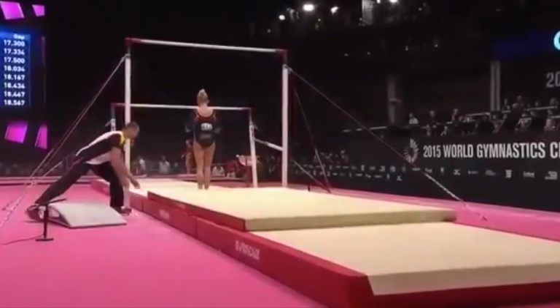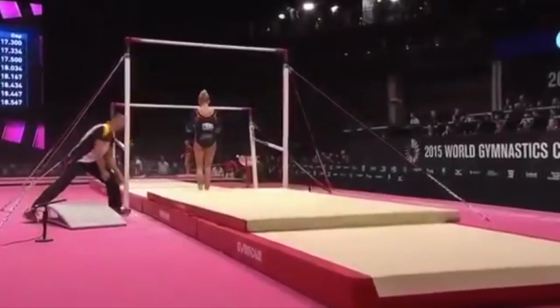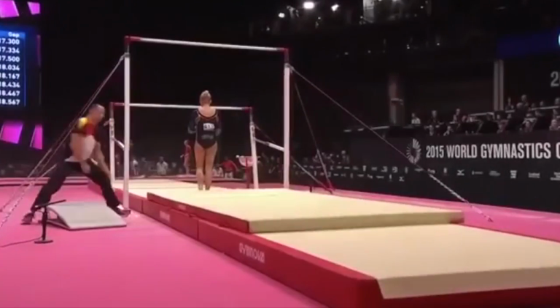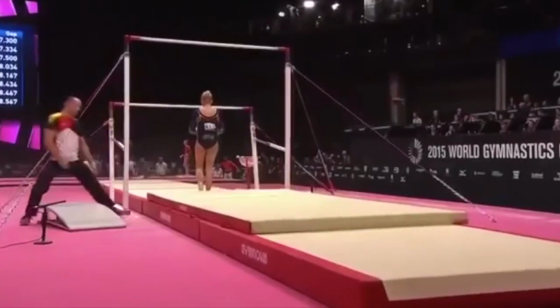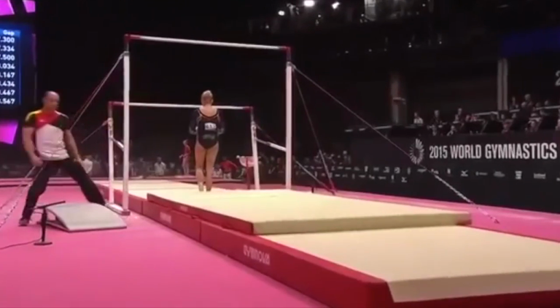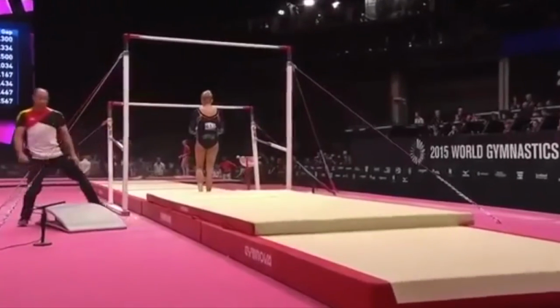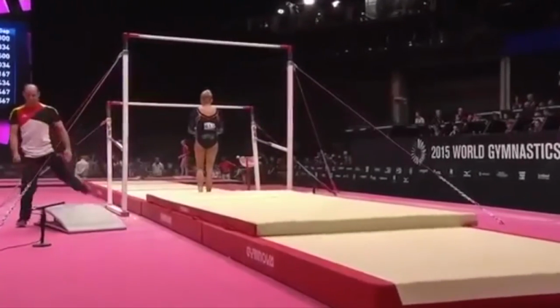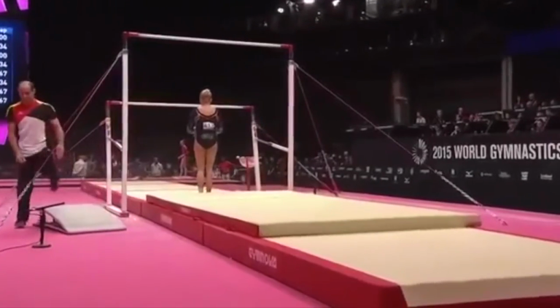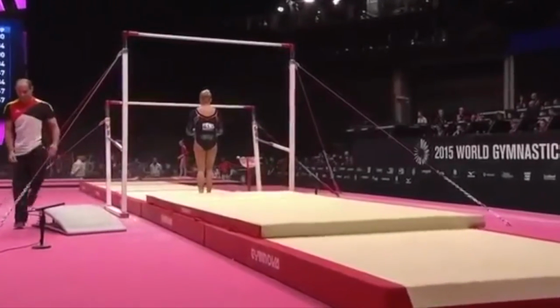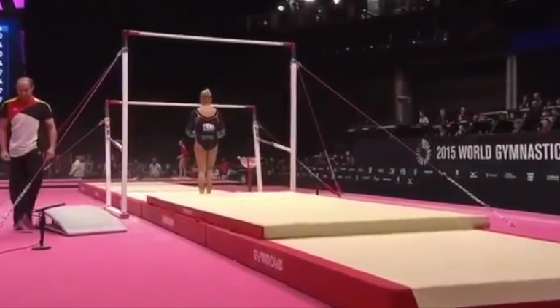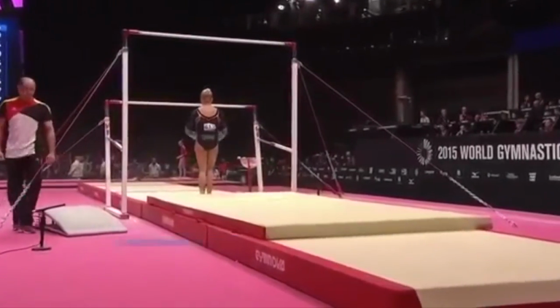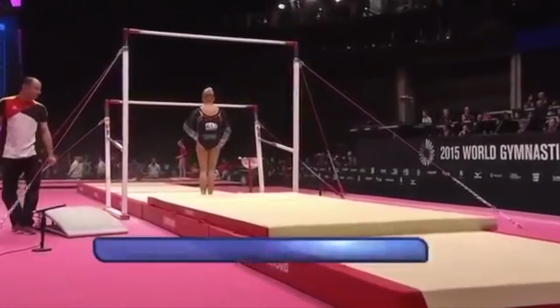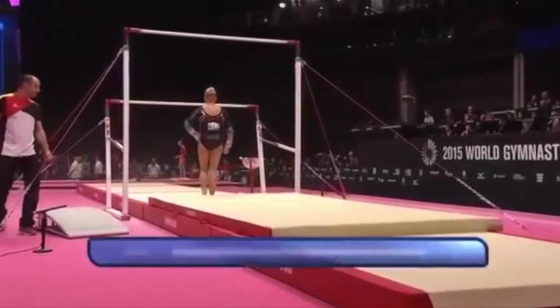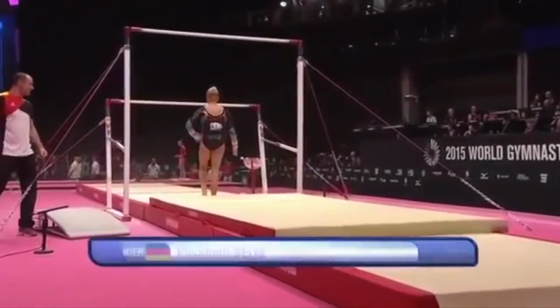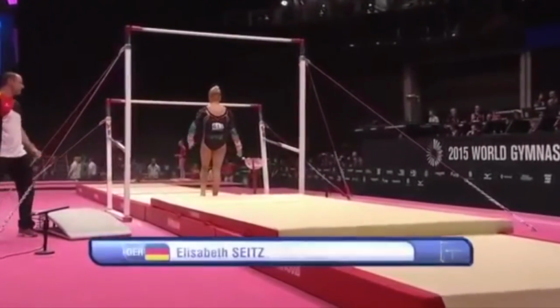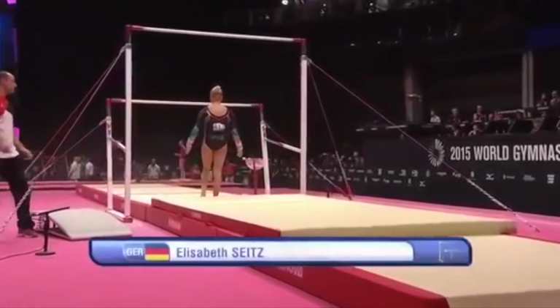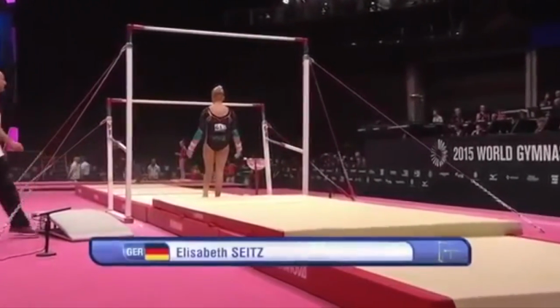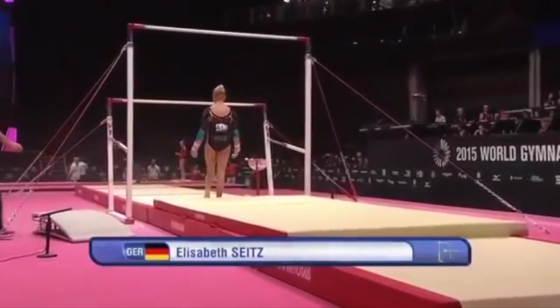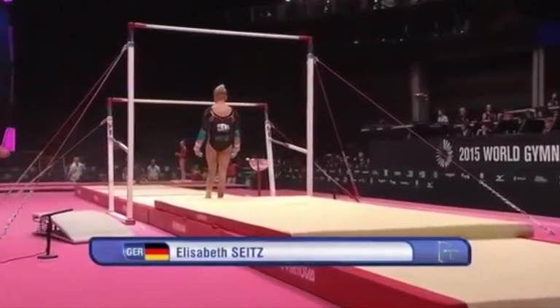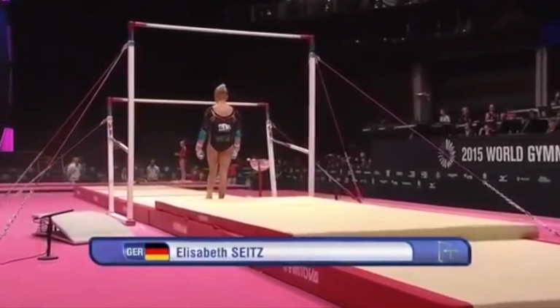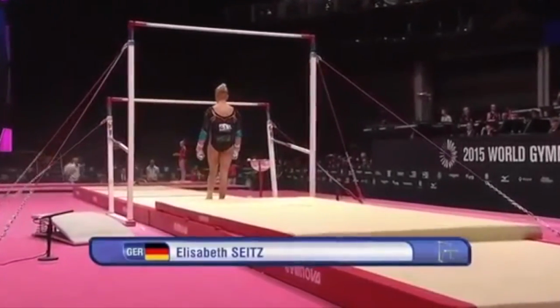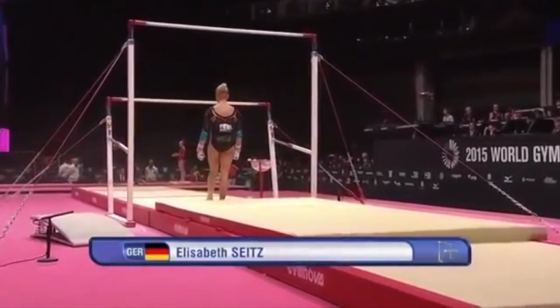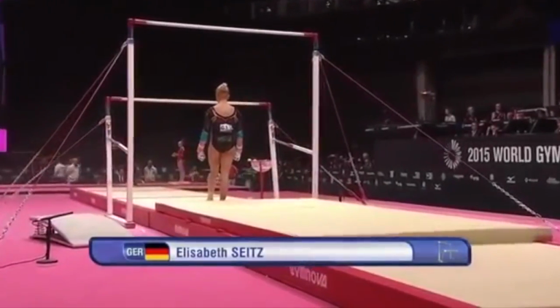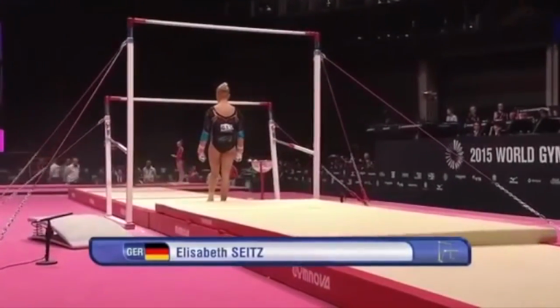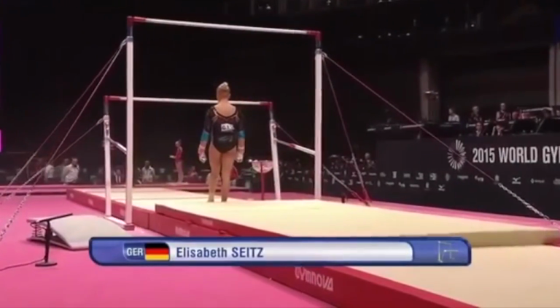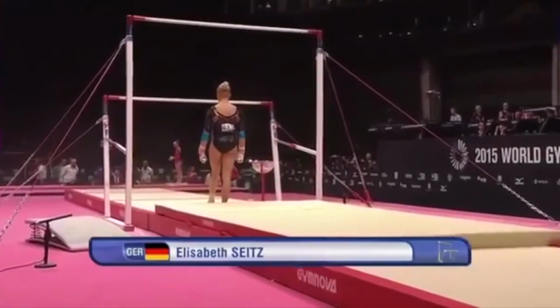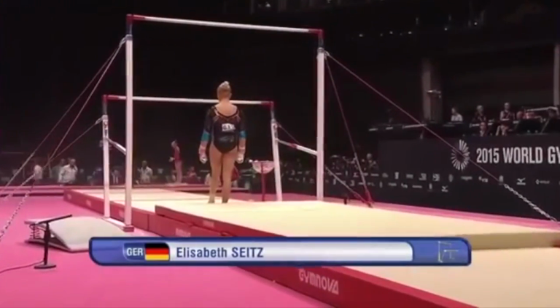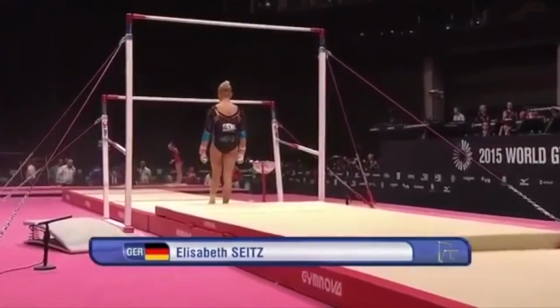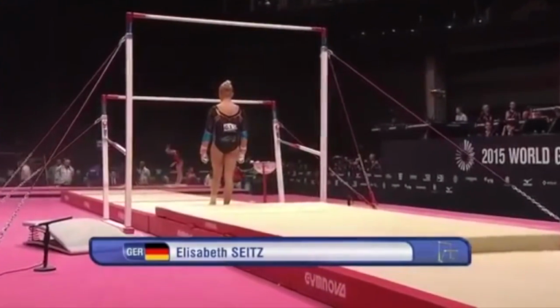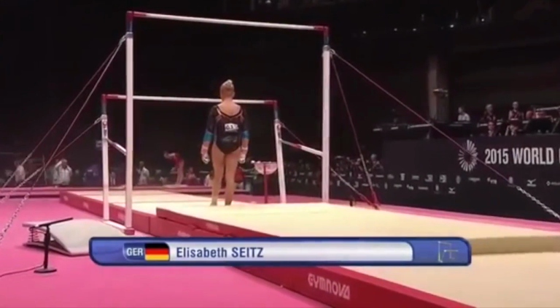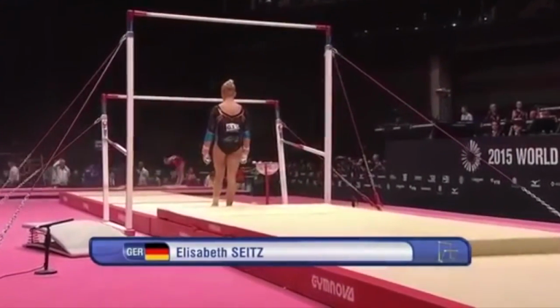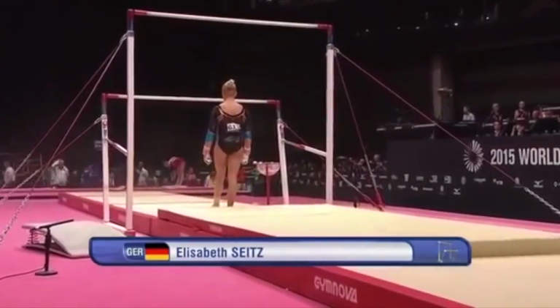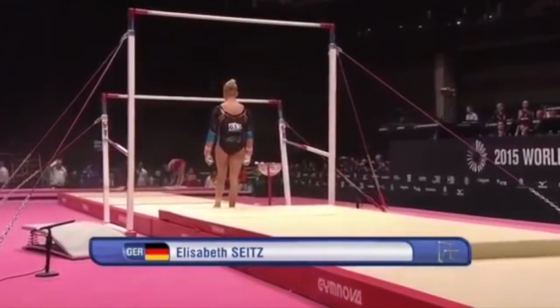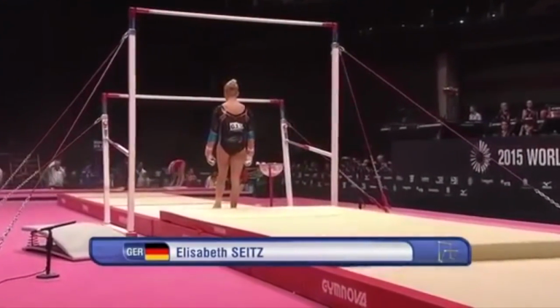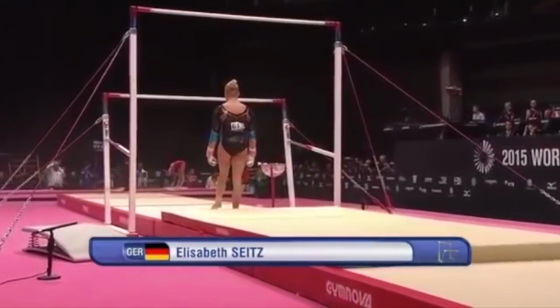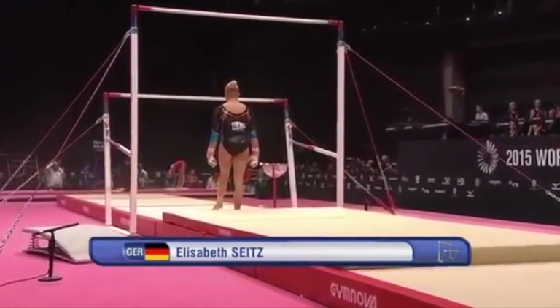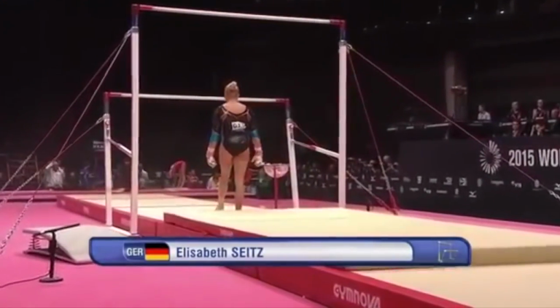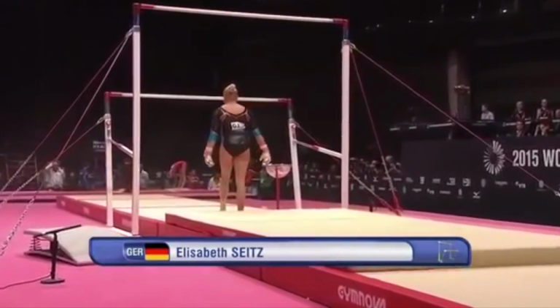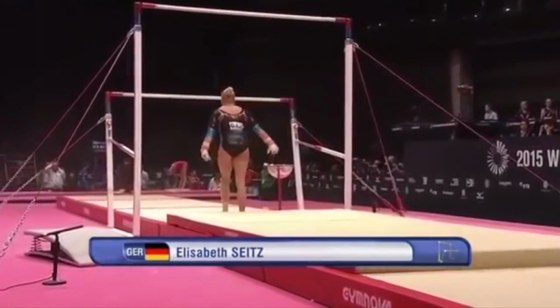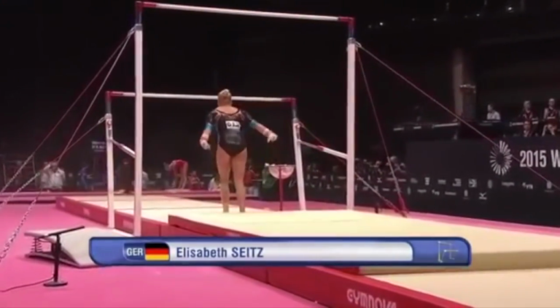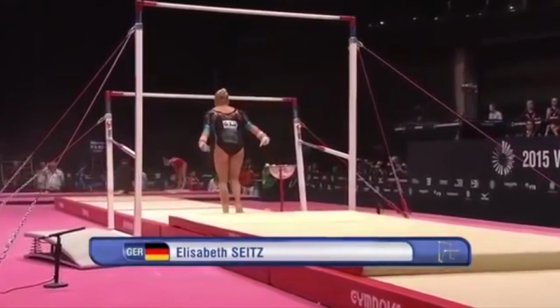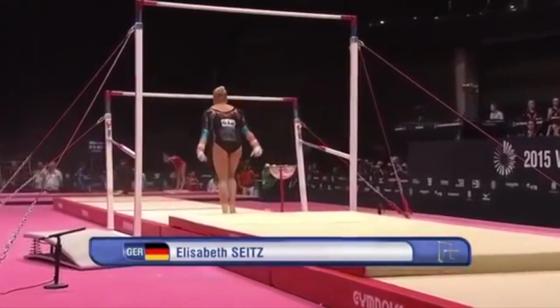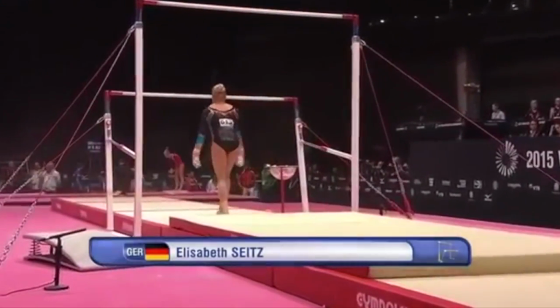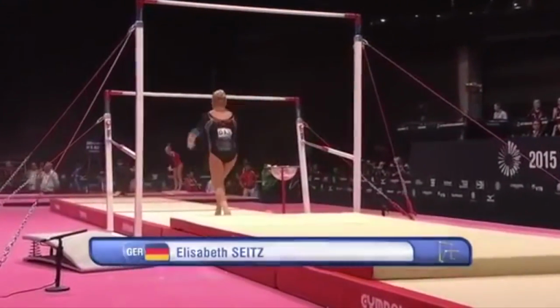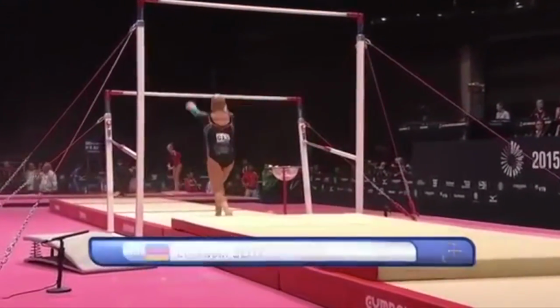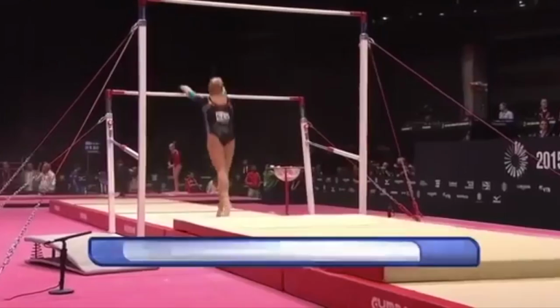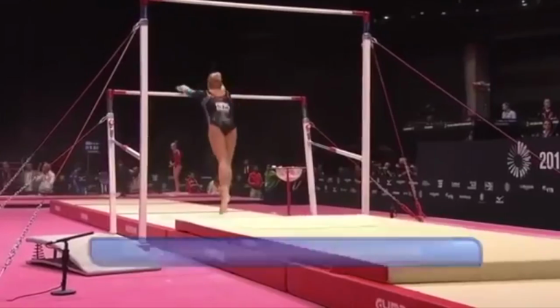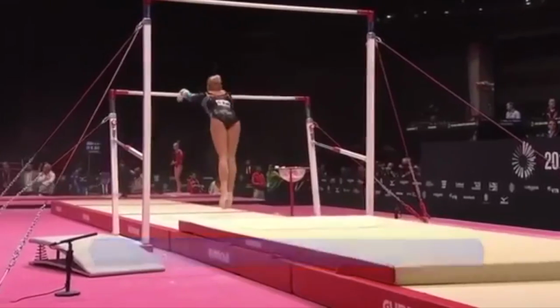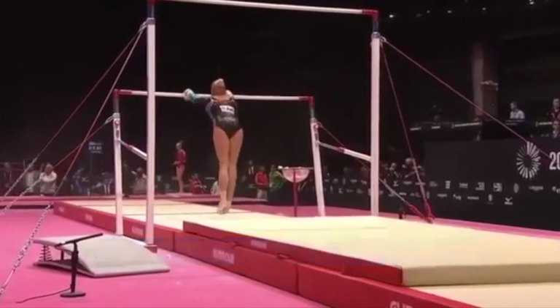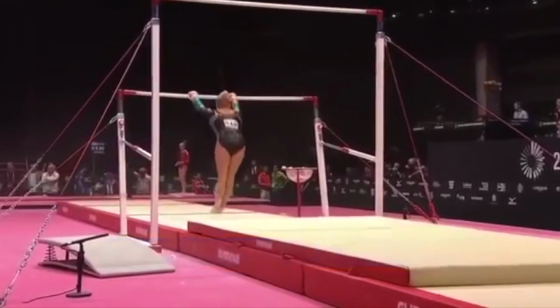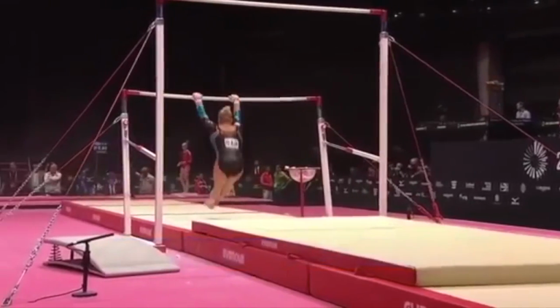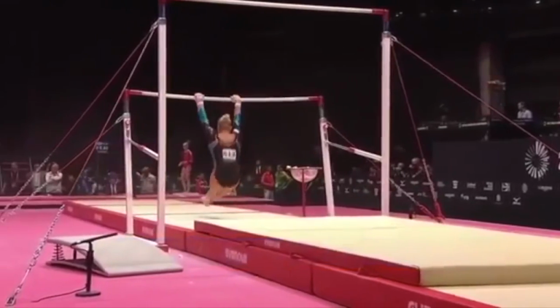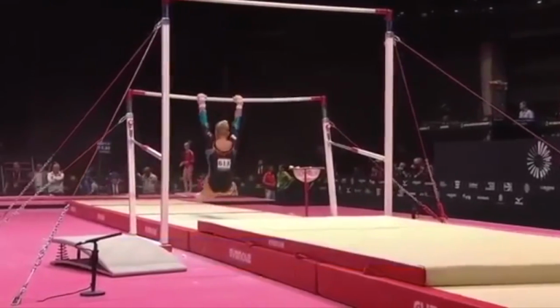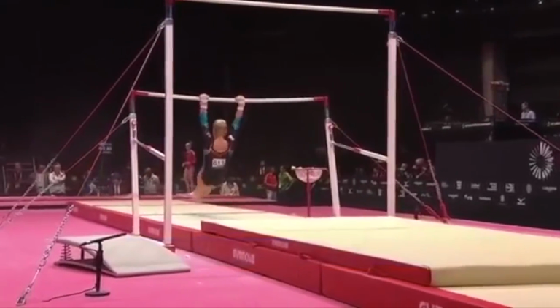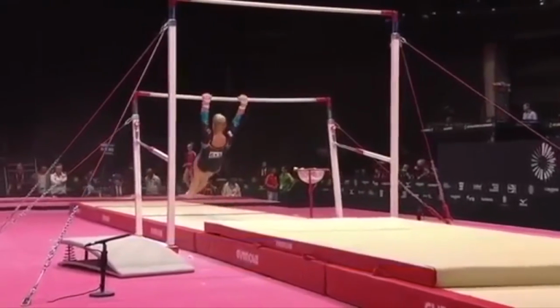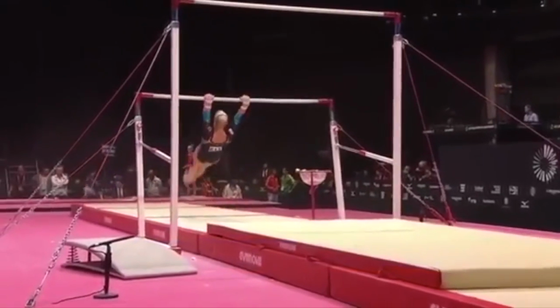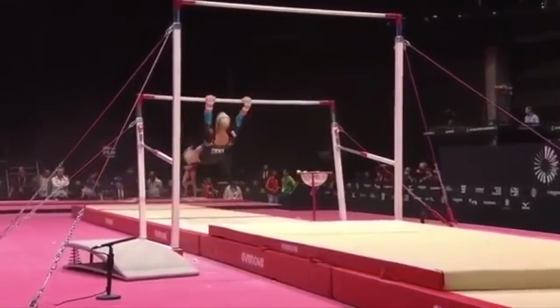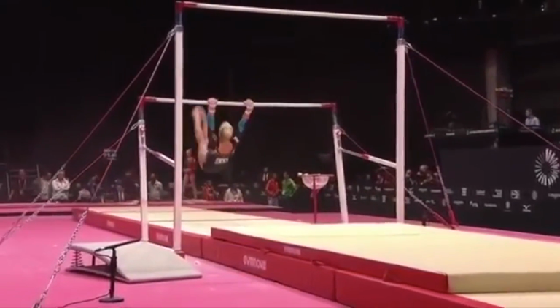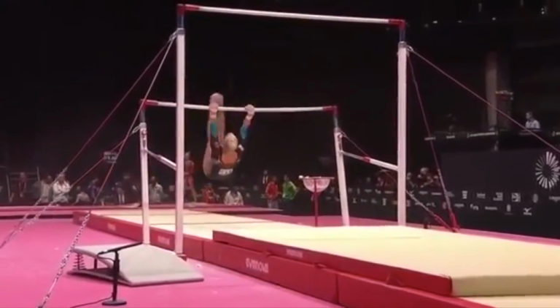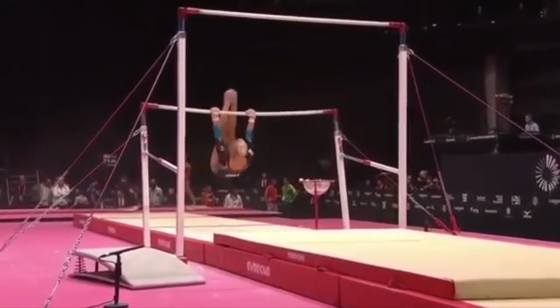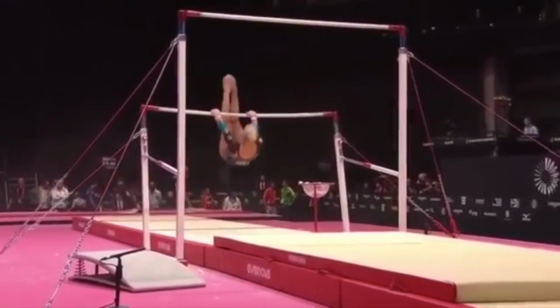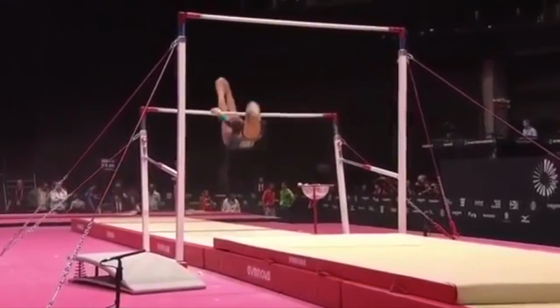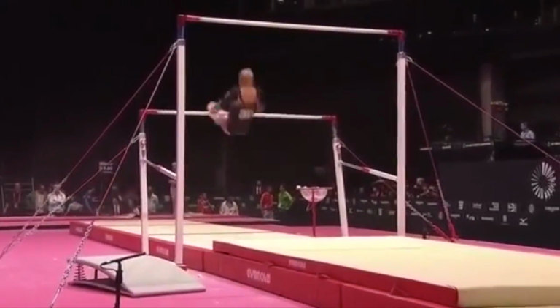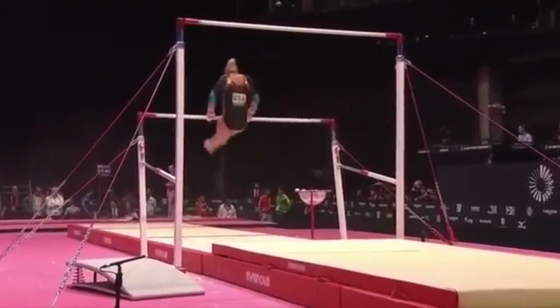This will be the next gymnast on to beam, but we'll watch Elizabeth Seitz from Germany first on uneven bars.